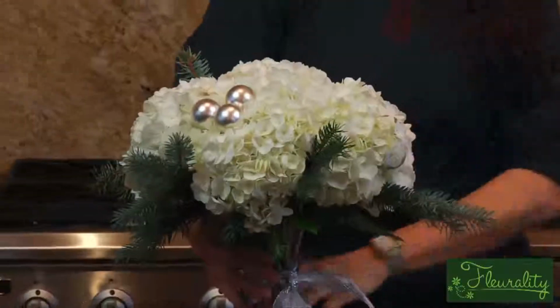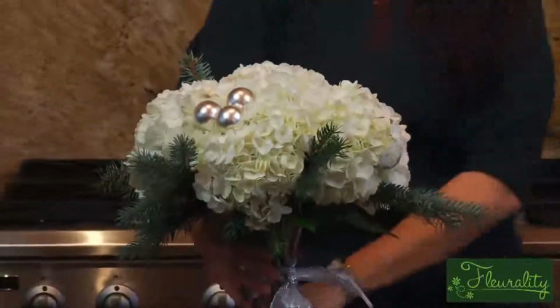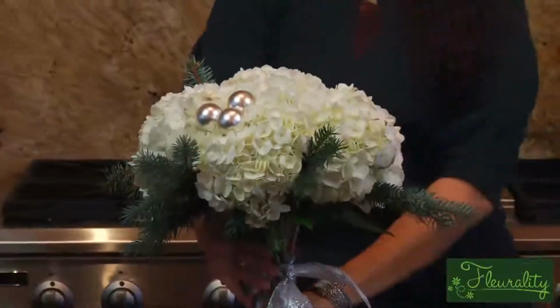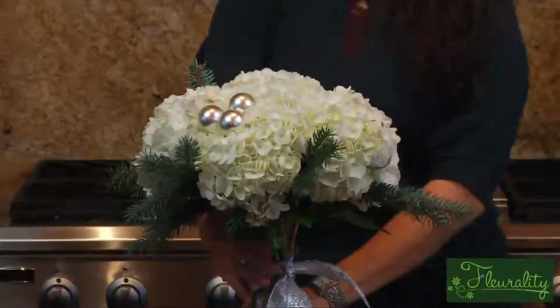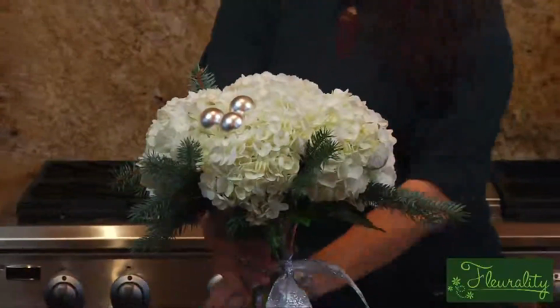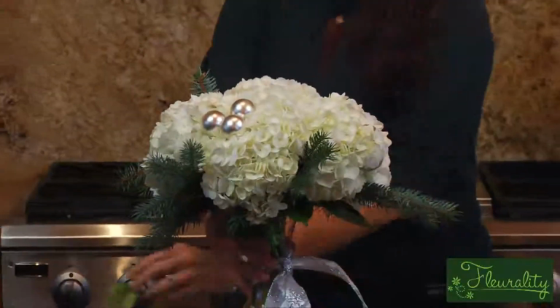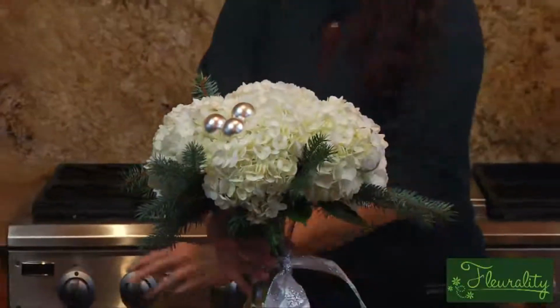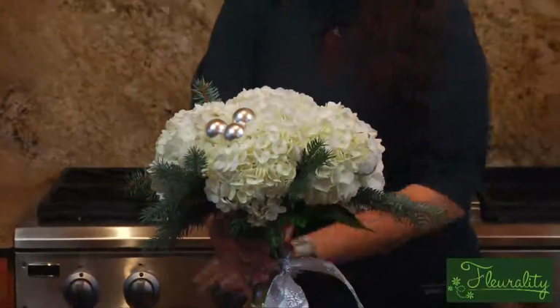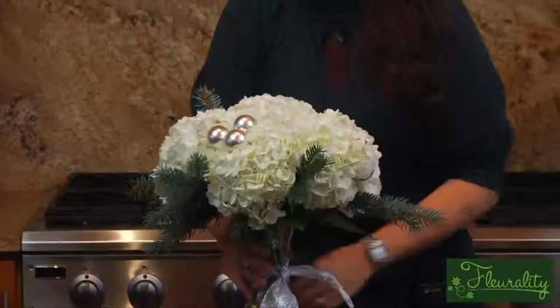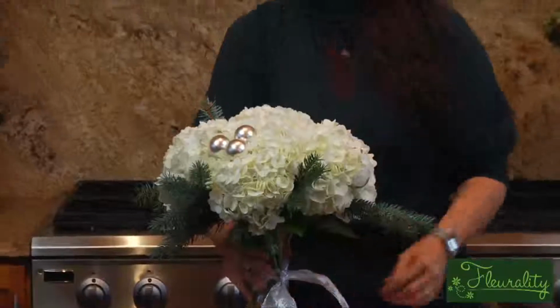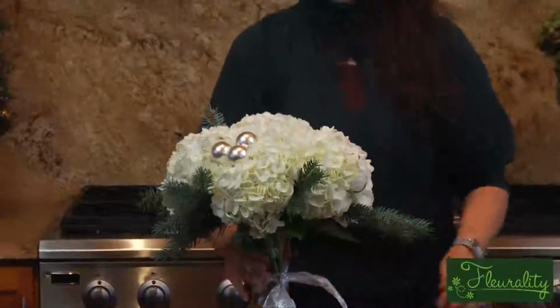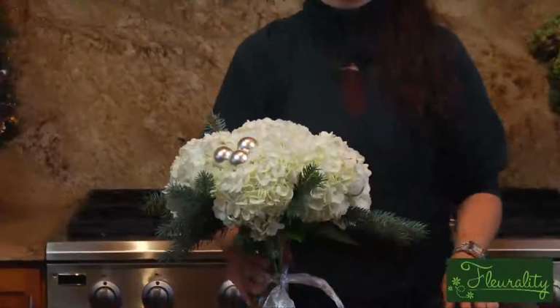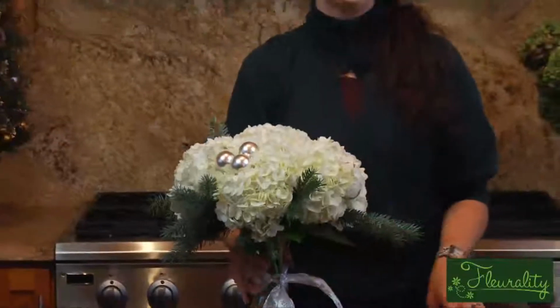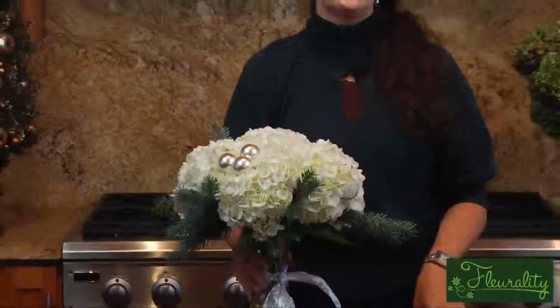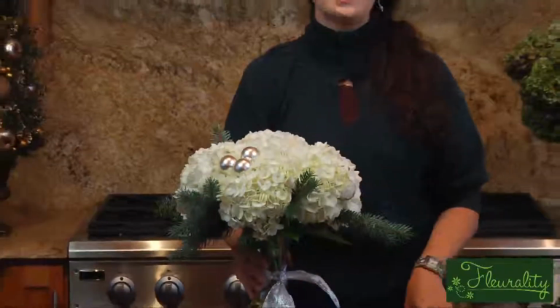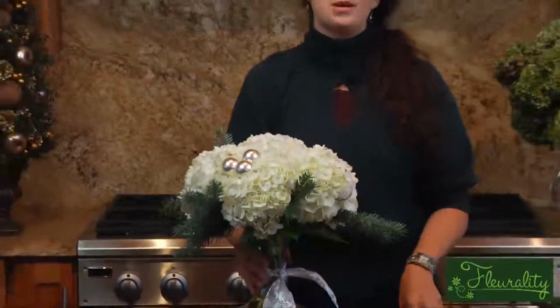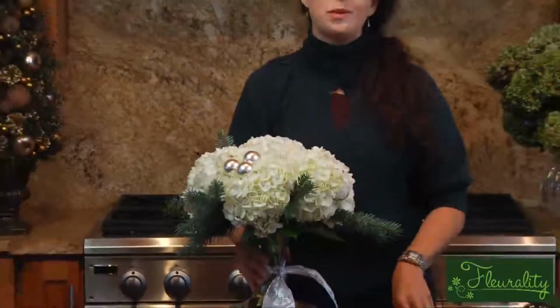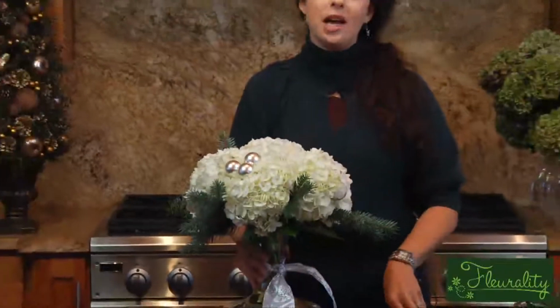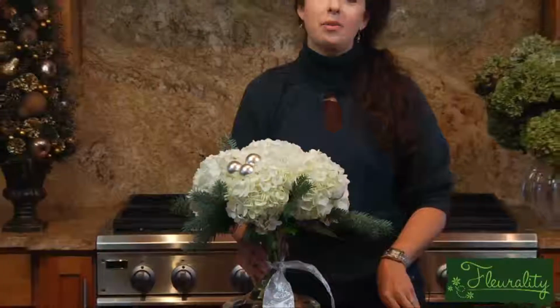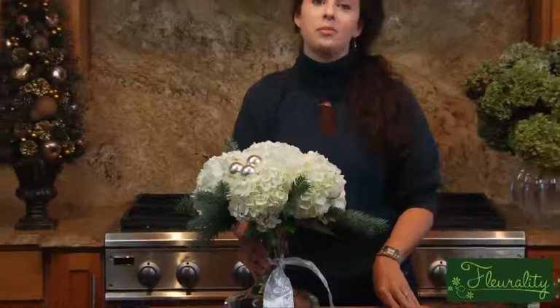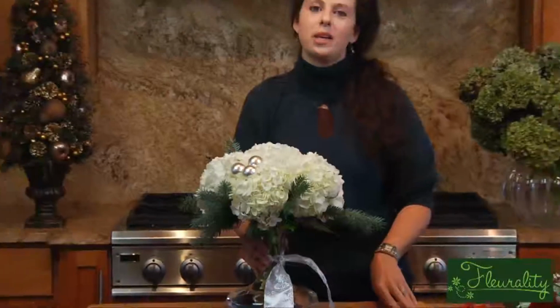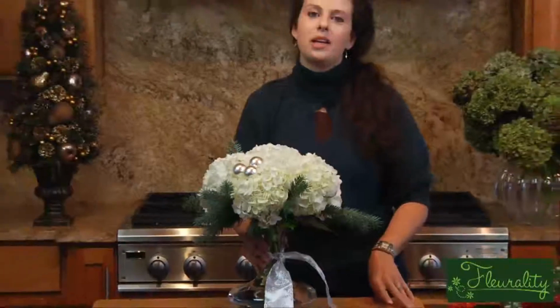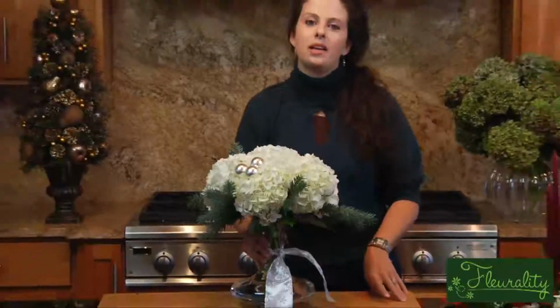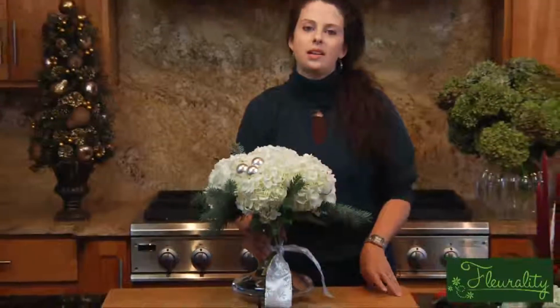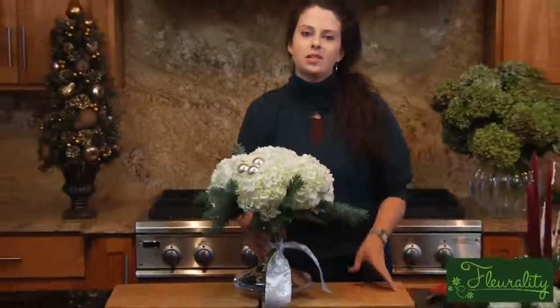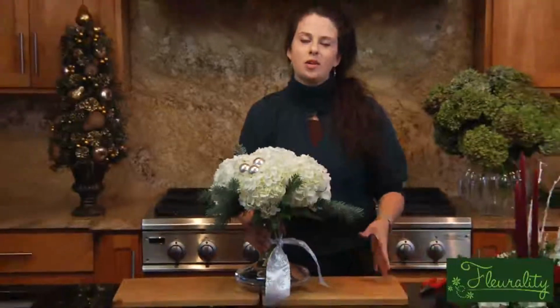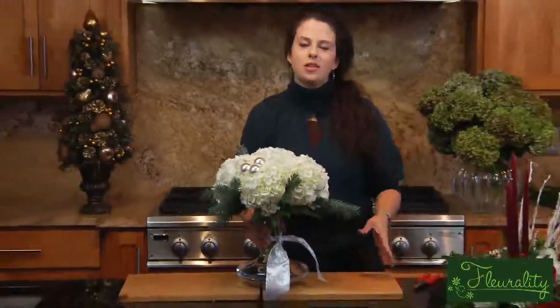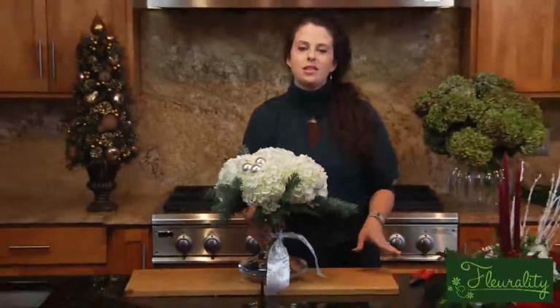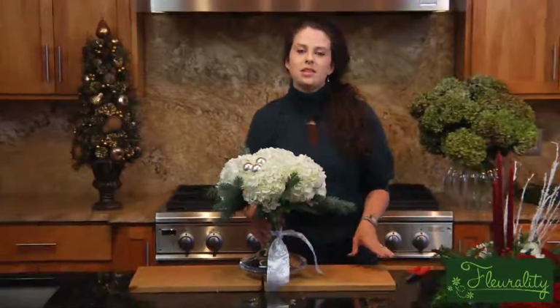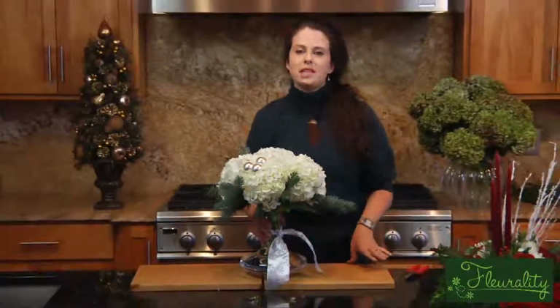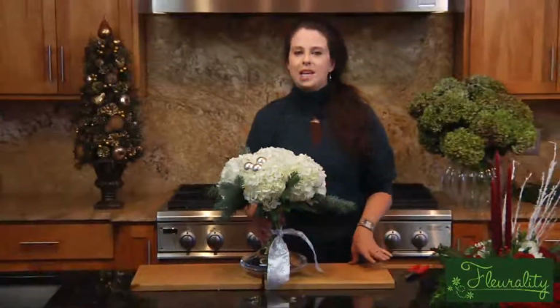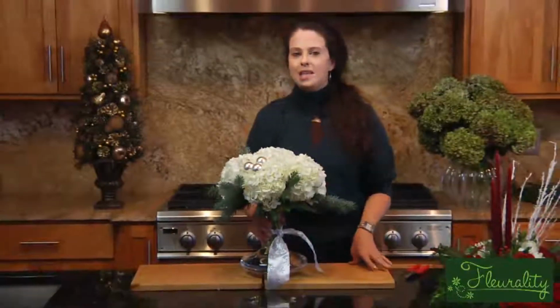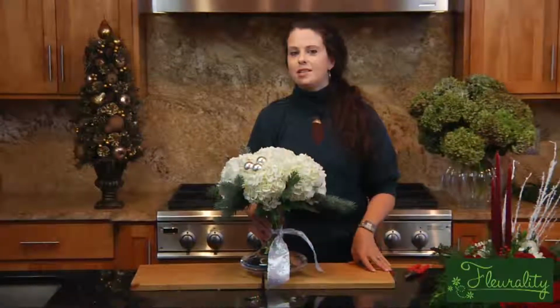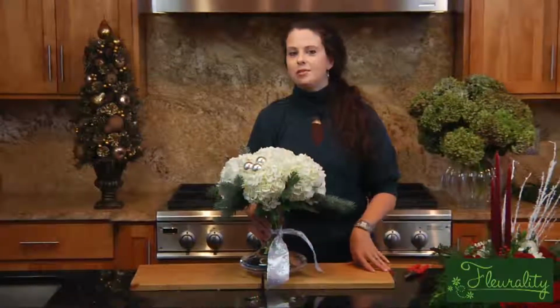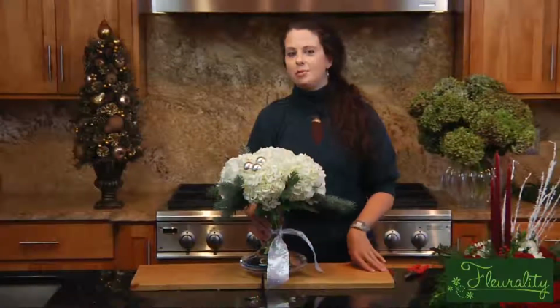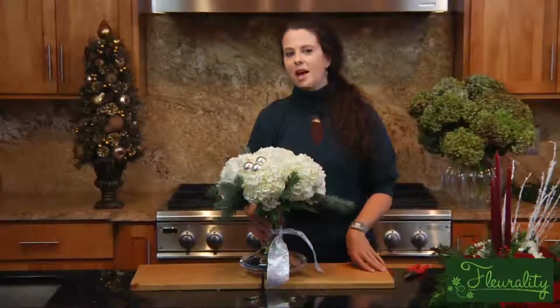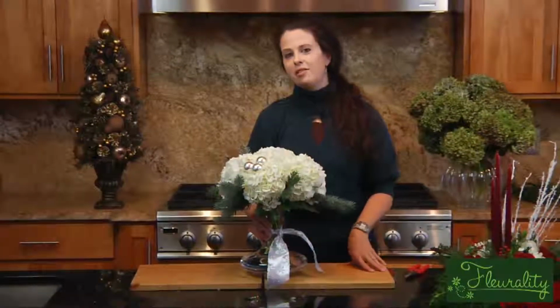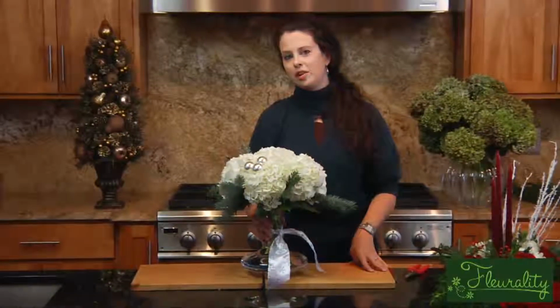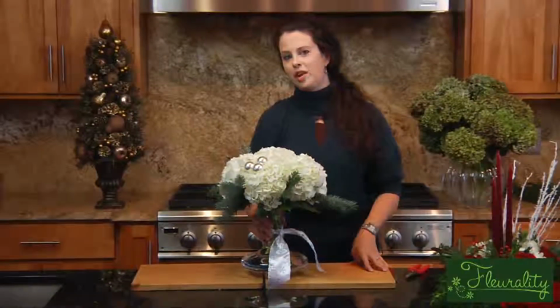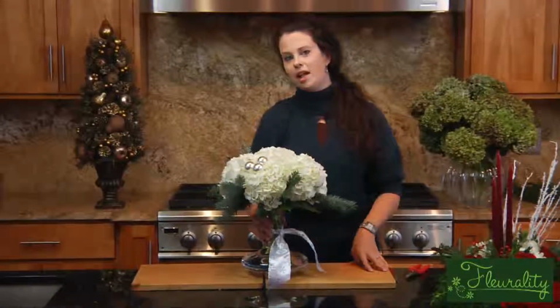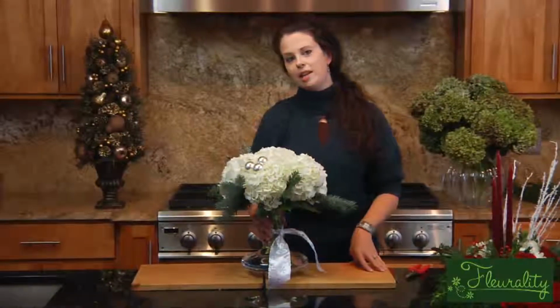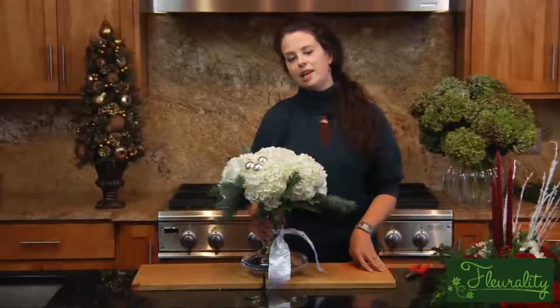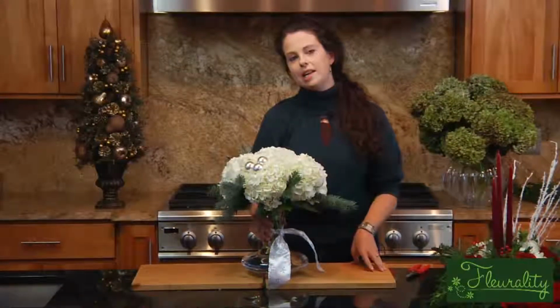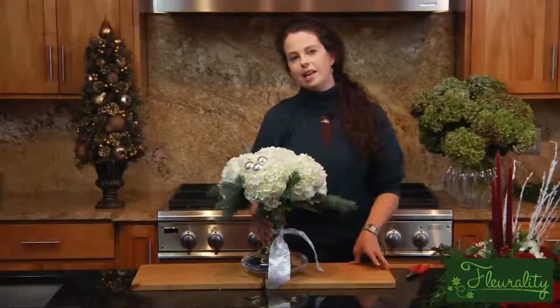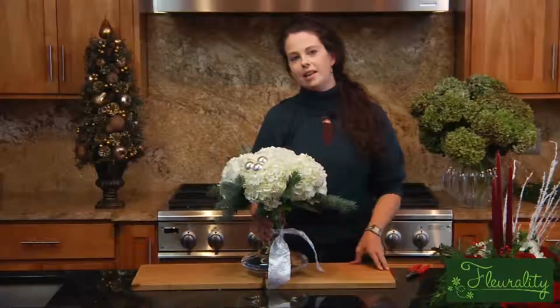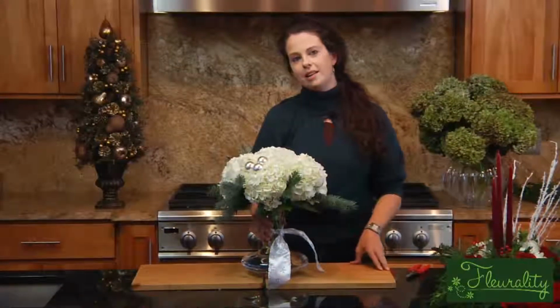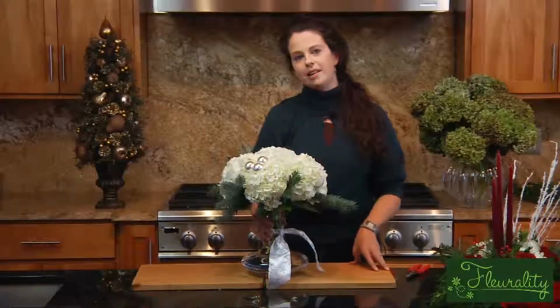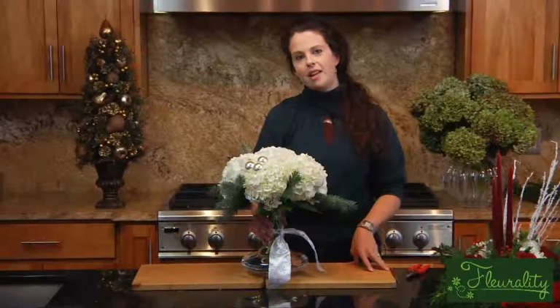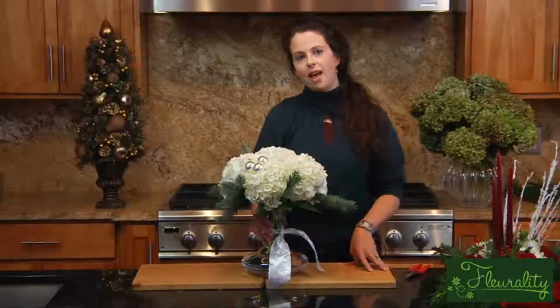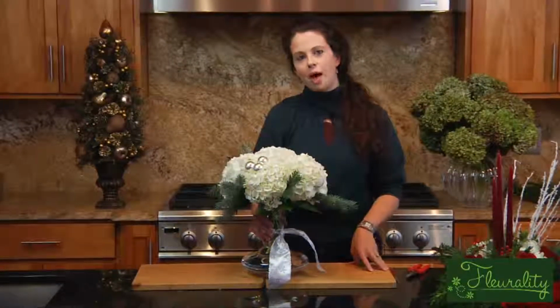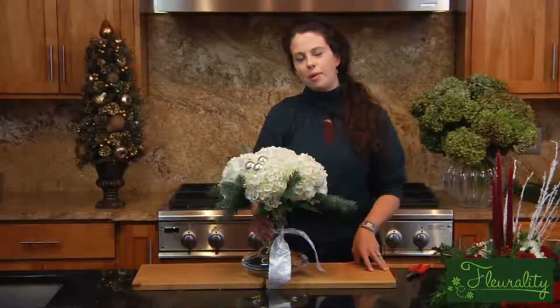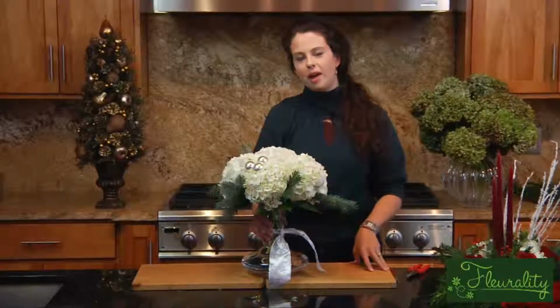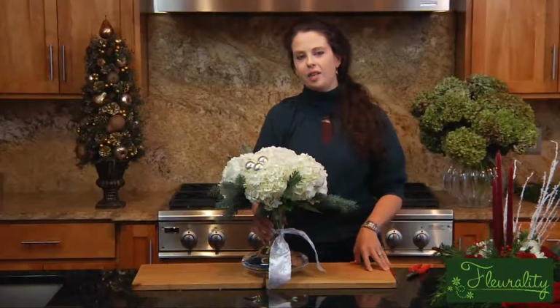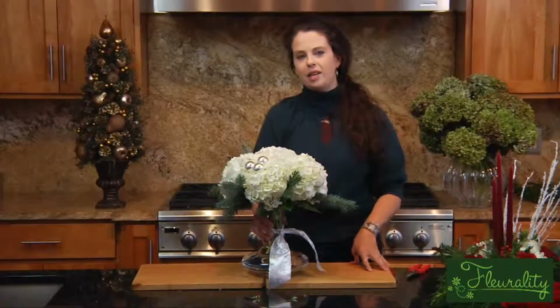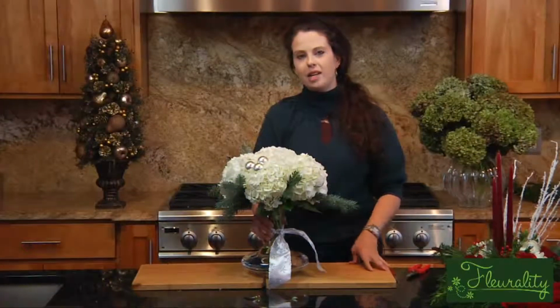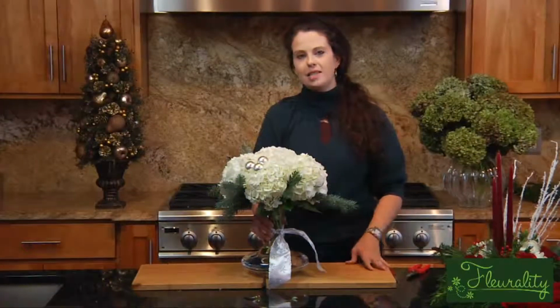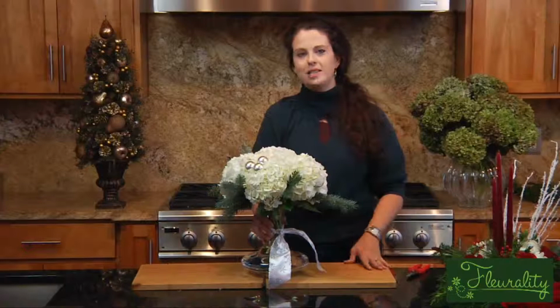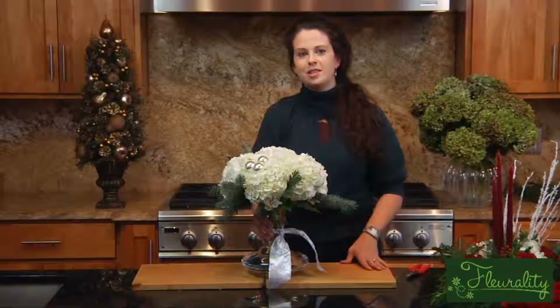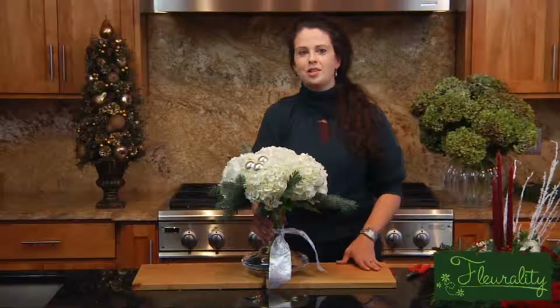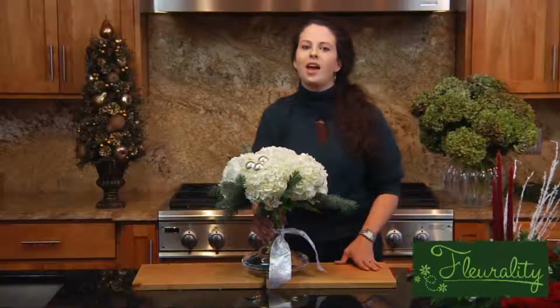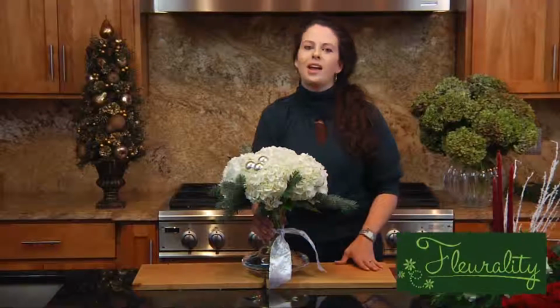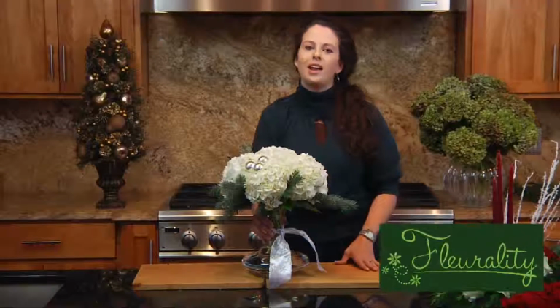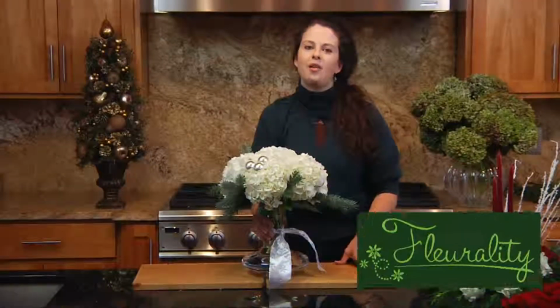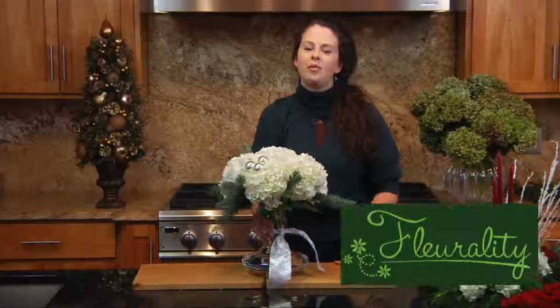It's elegant and beautiful at the same time. This is a taste of my florality — happy holidays and try it at home!